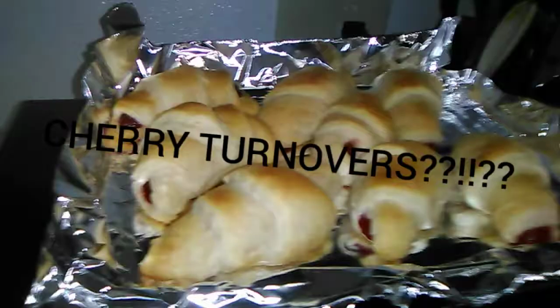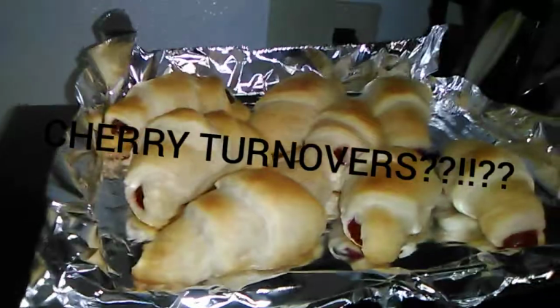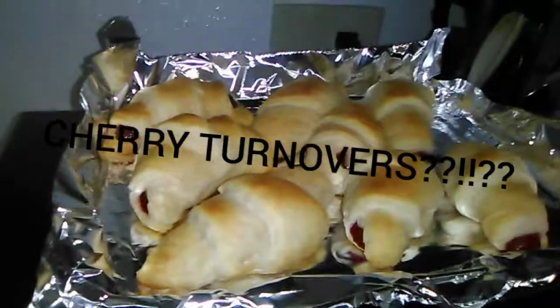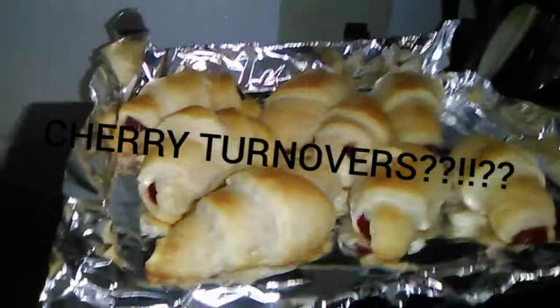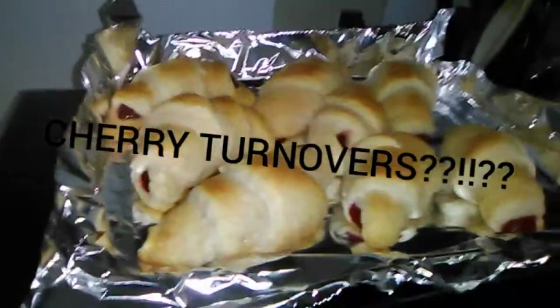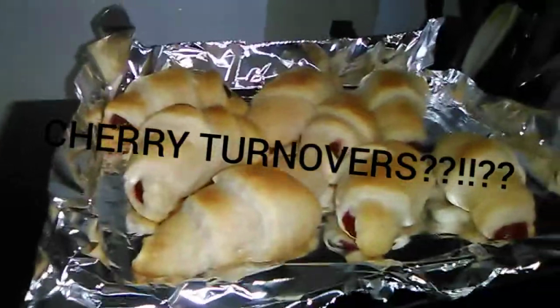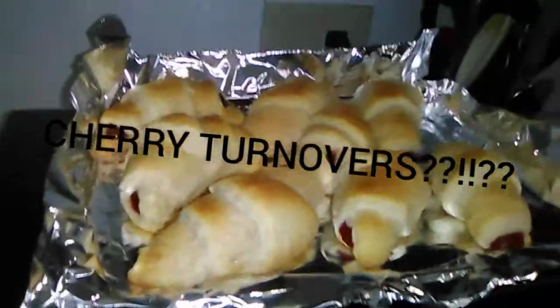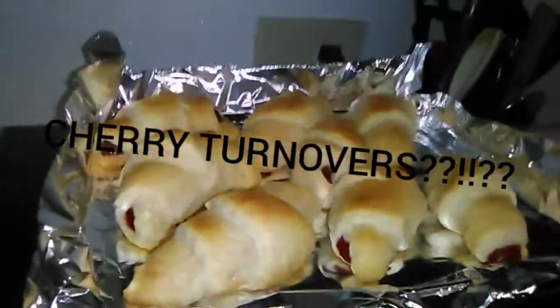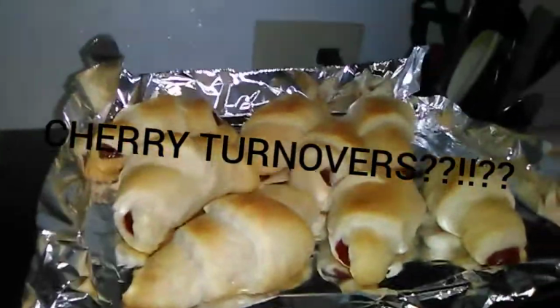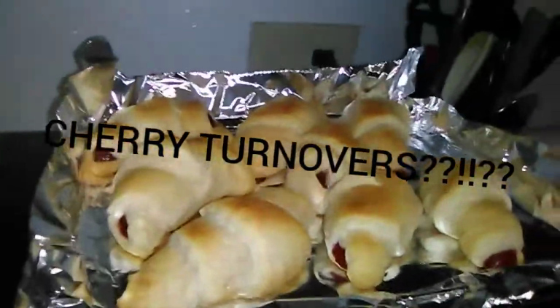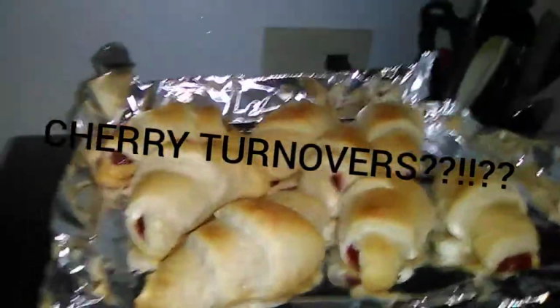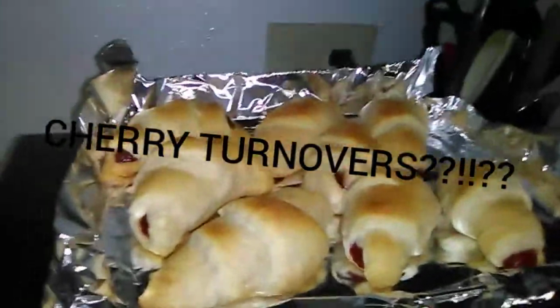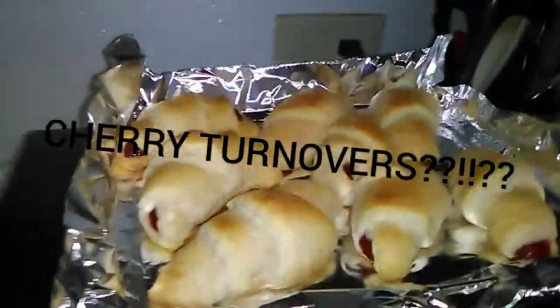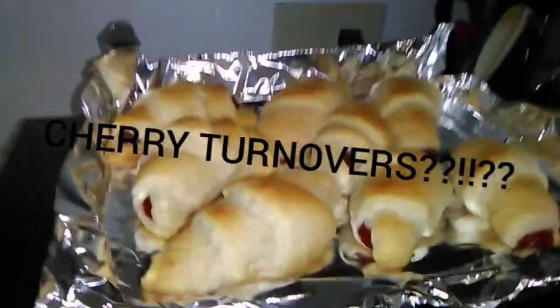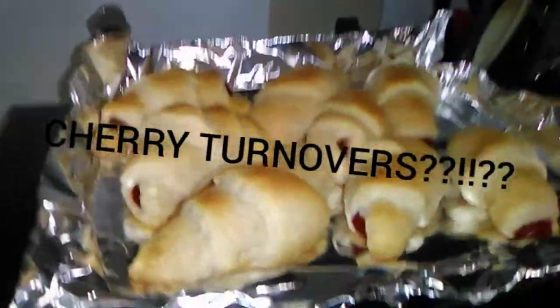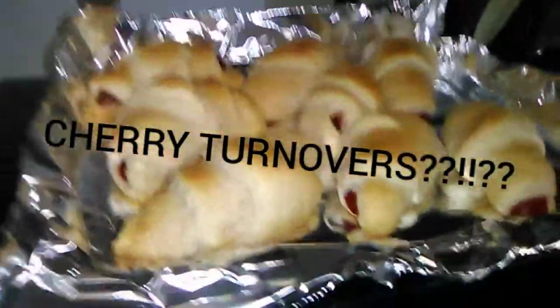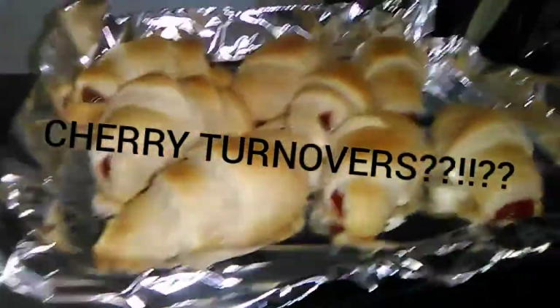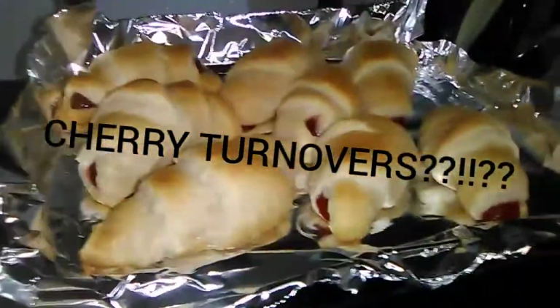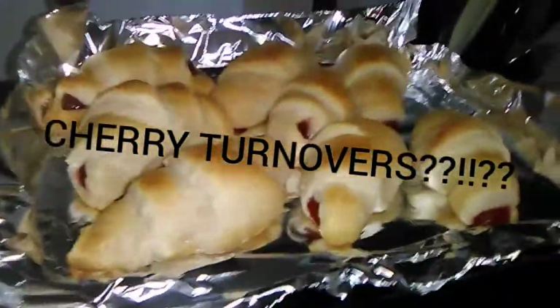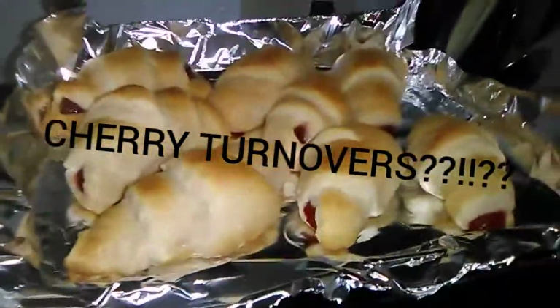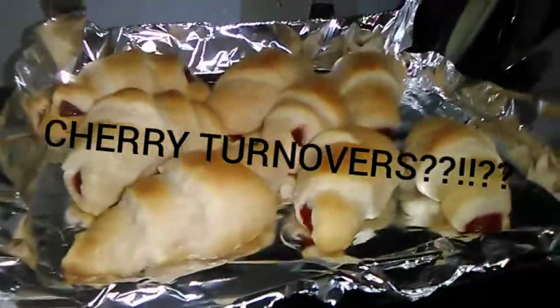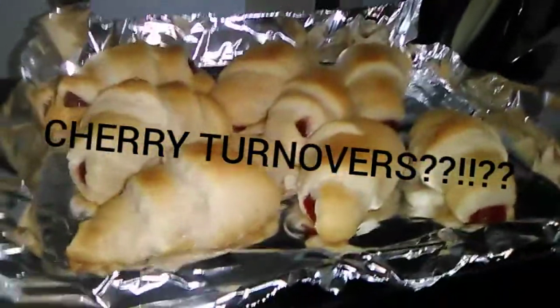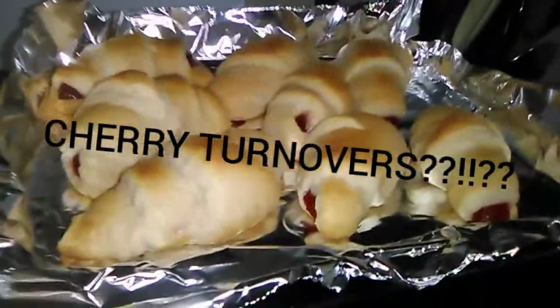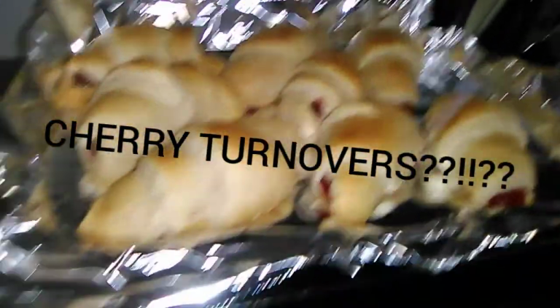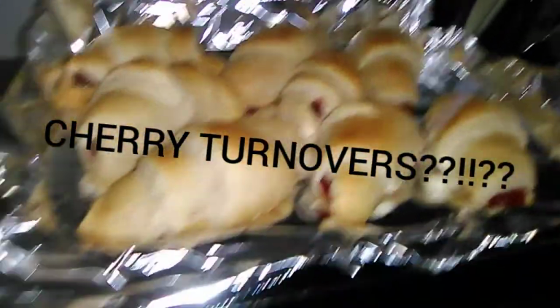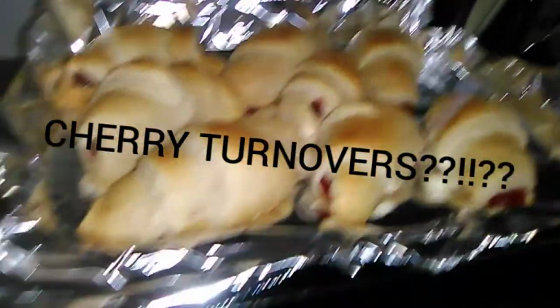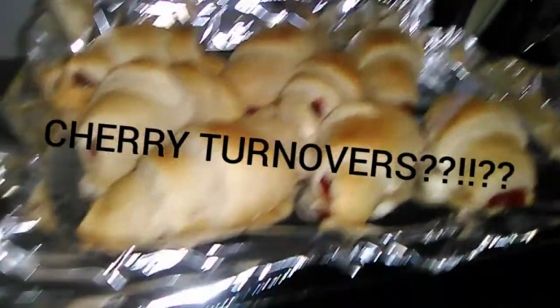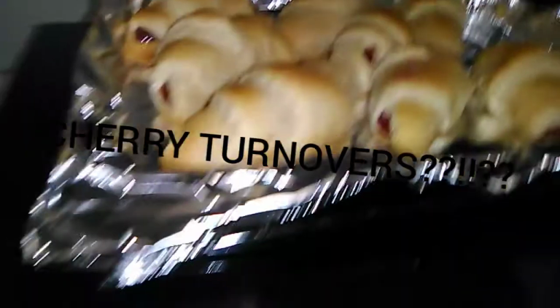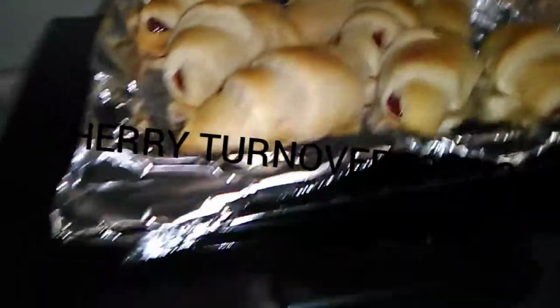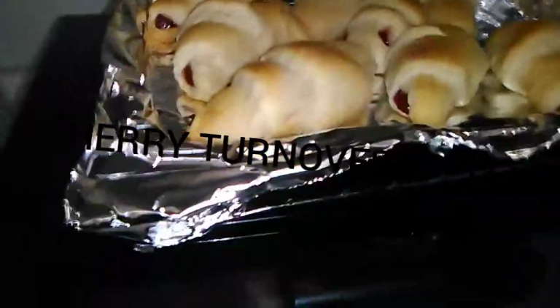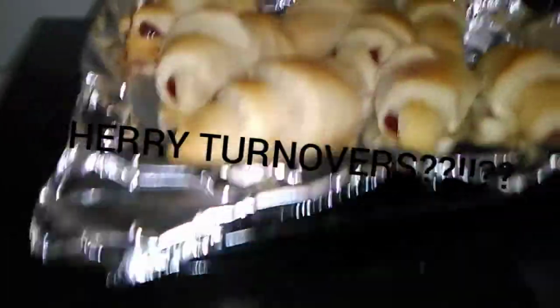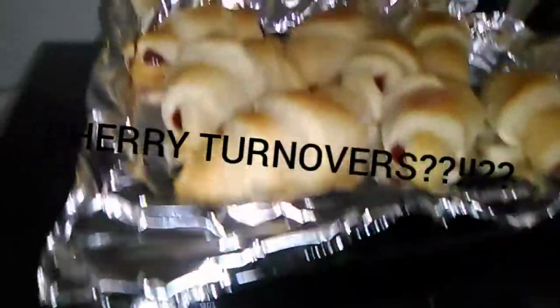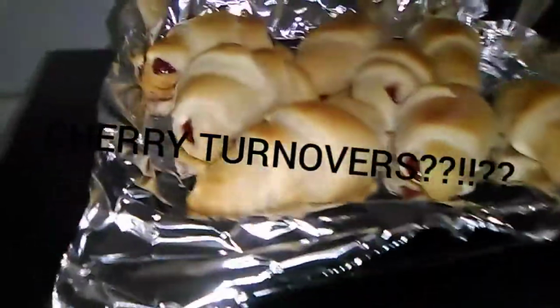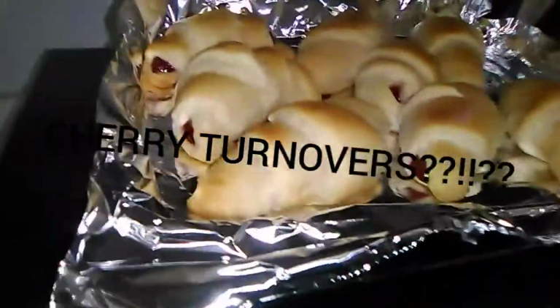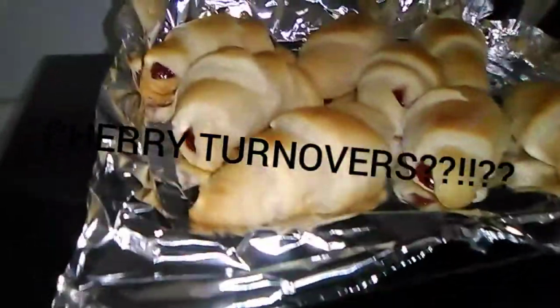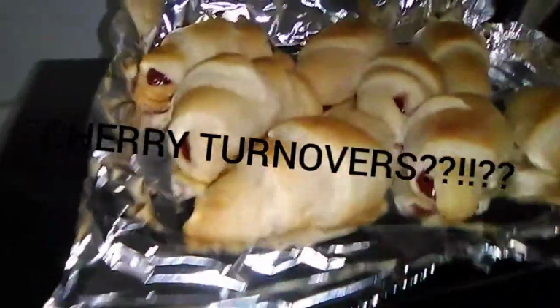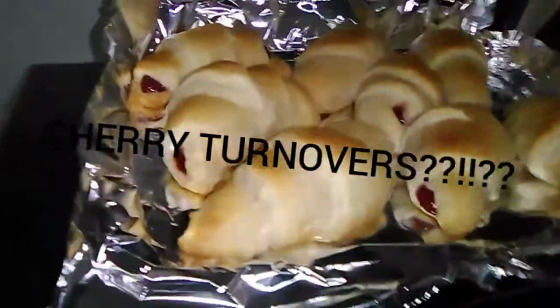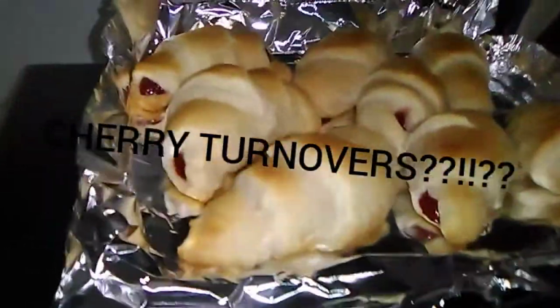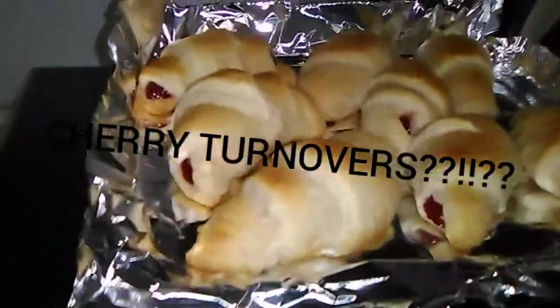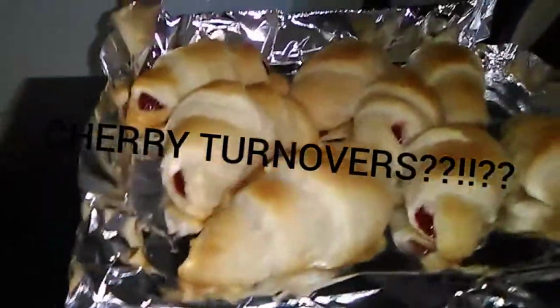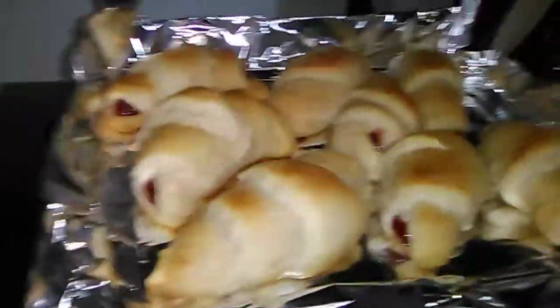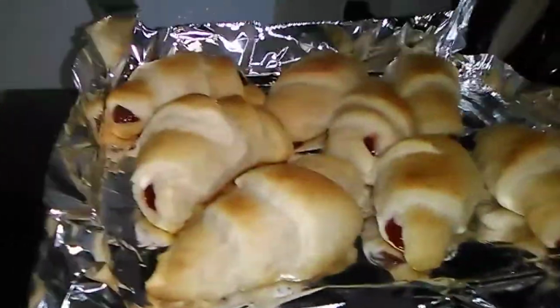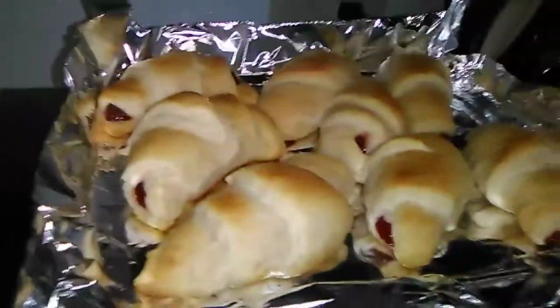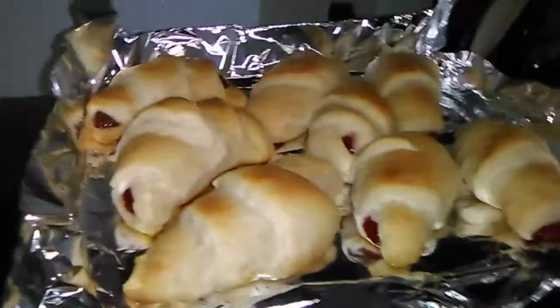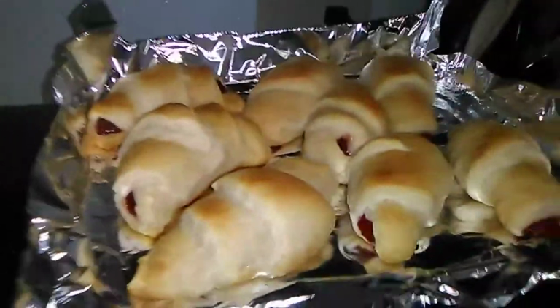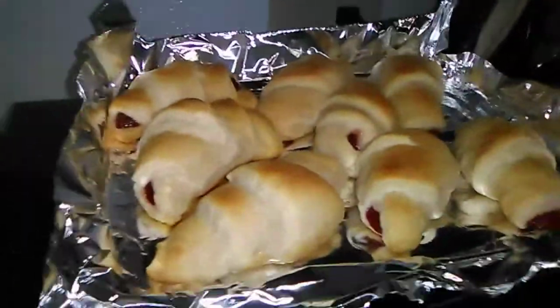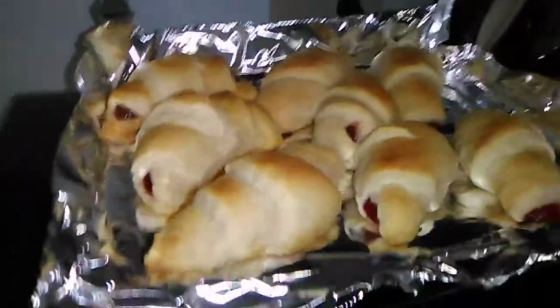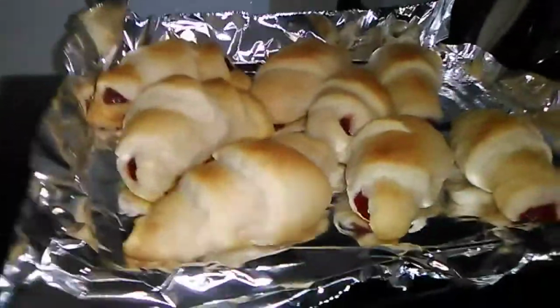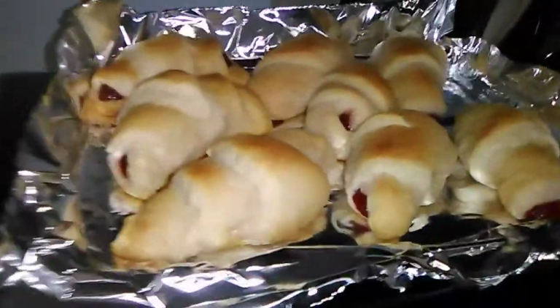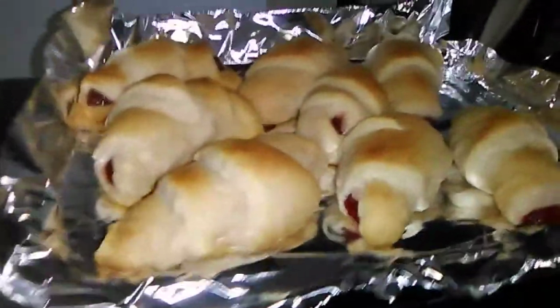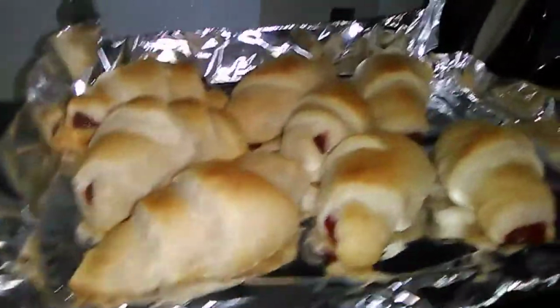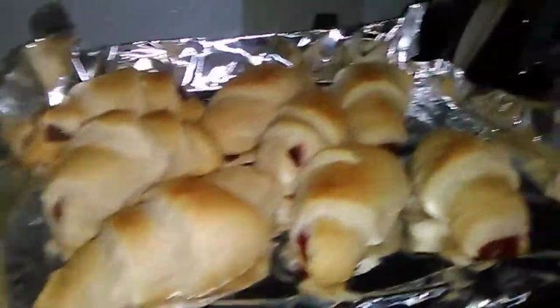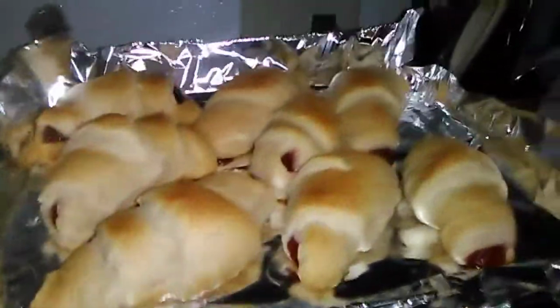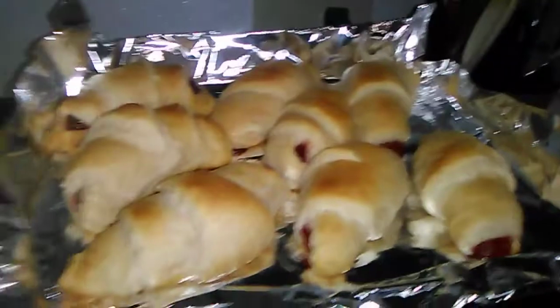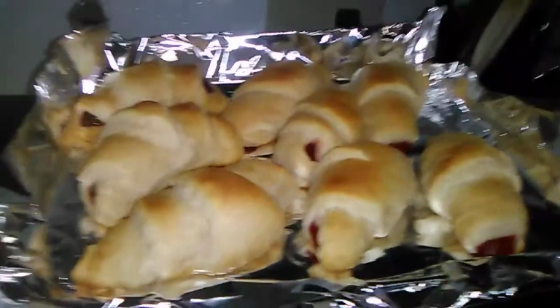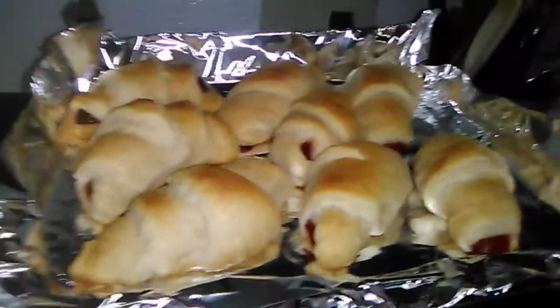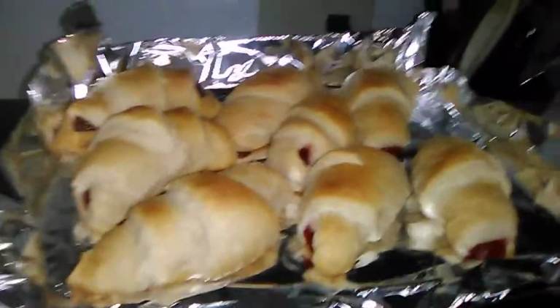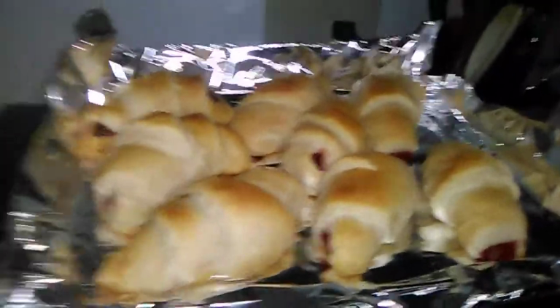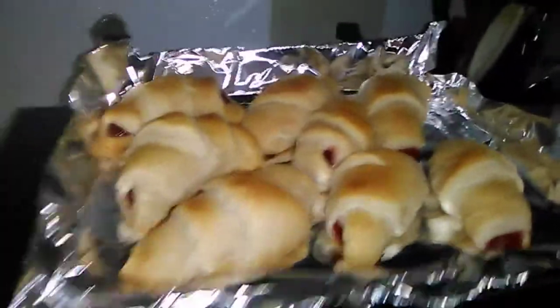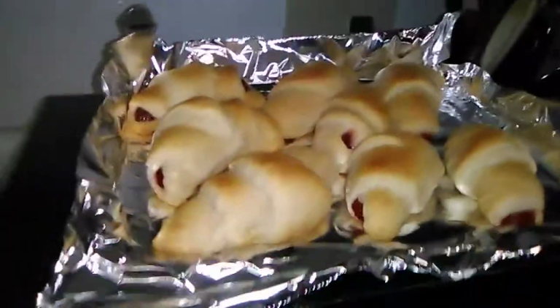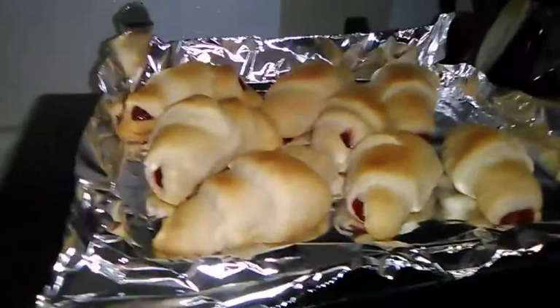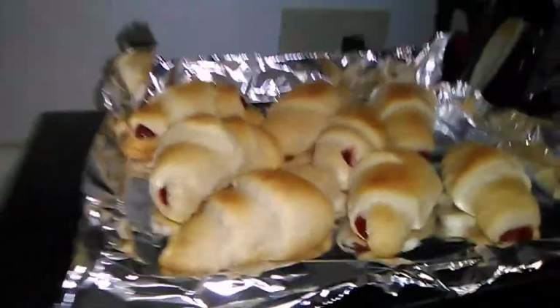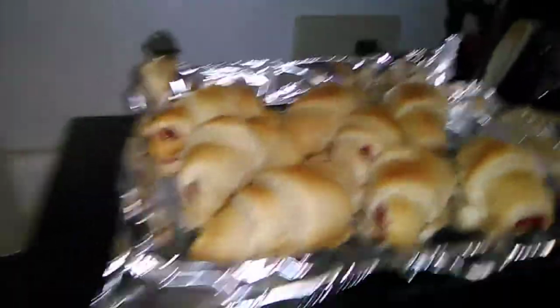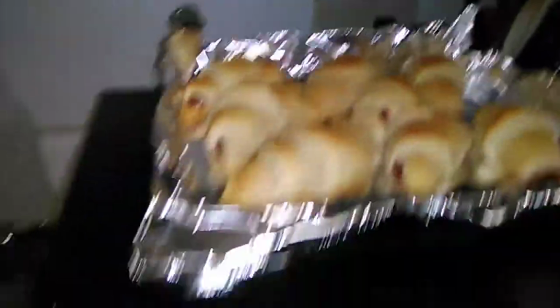Hey guys, how are we doing? Look at these! These look so delicioso.